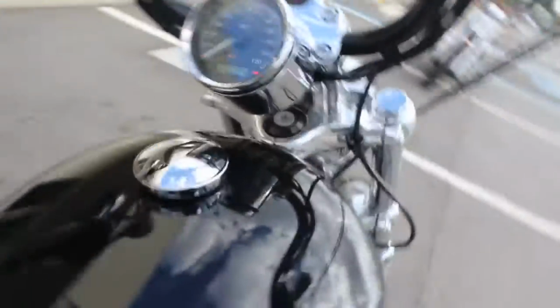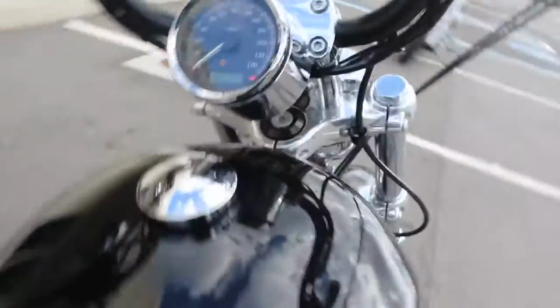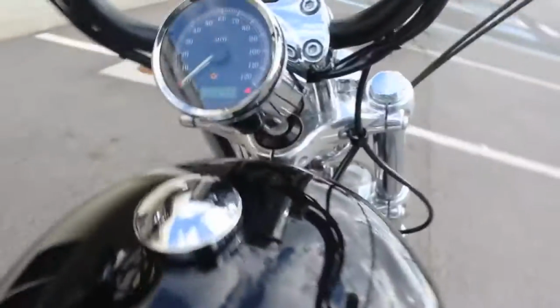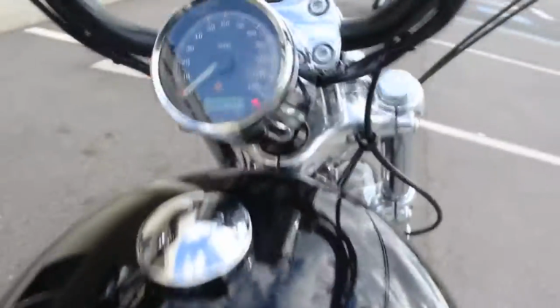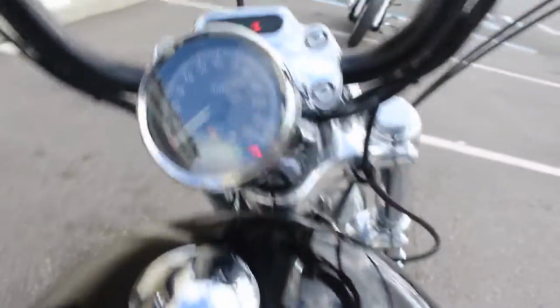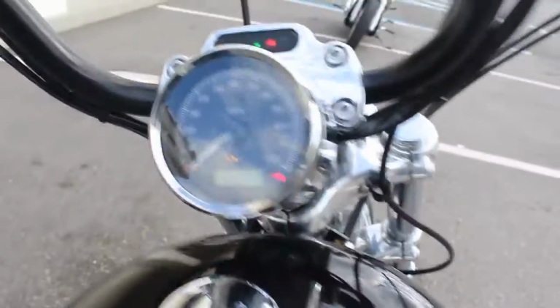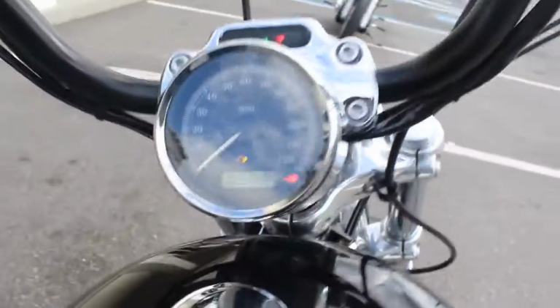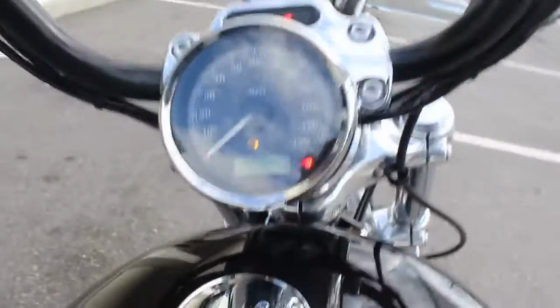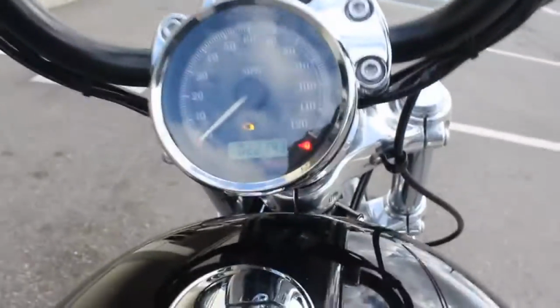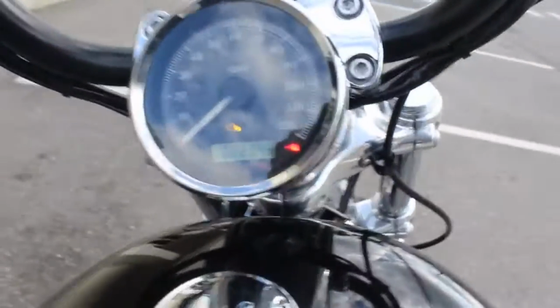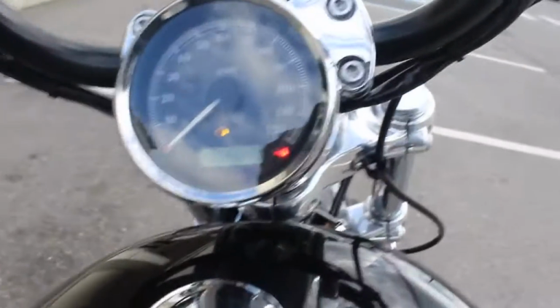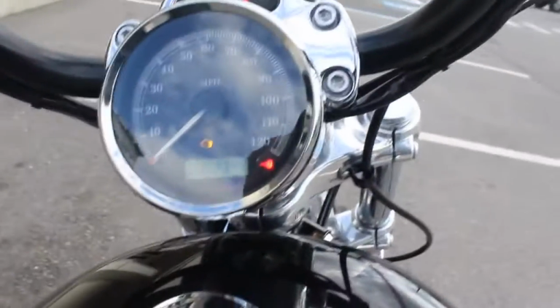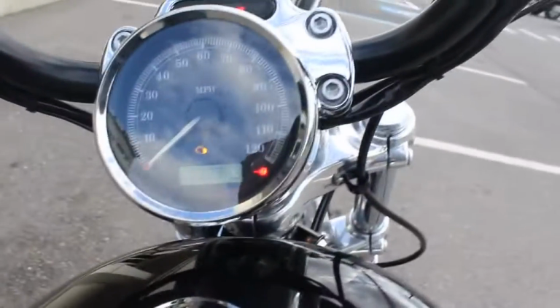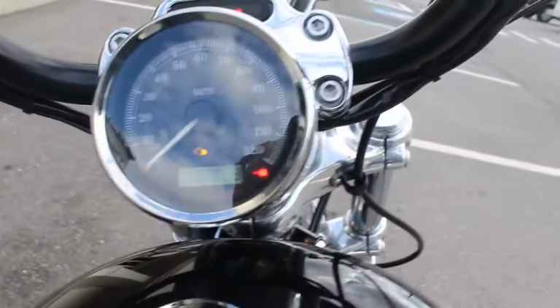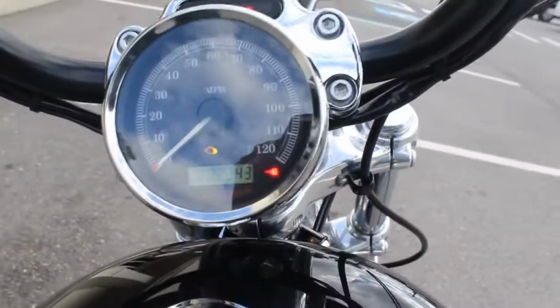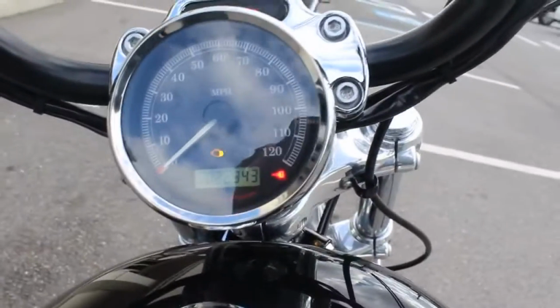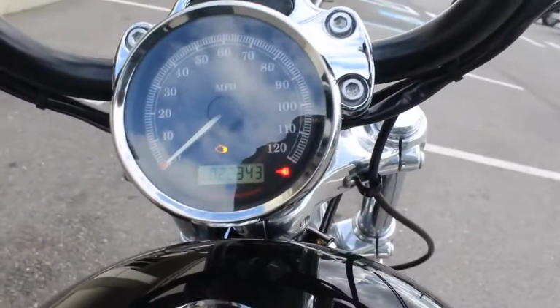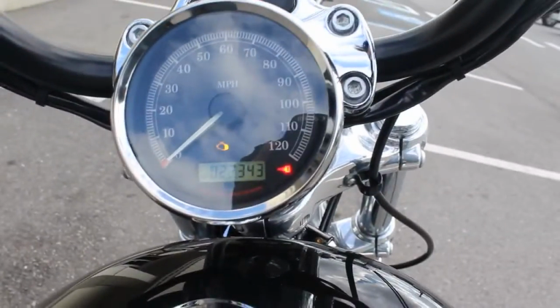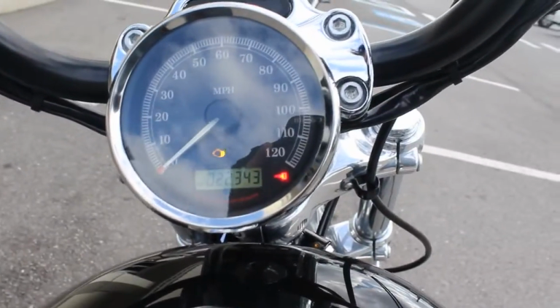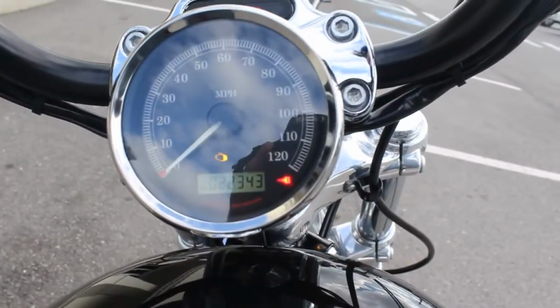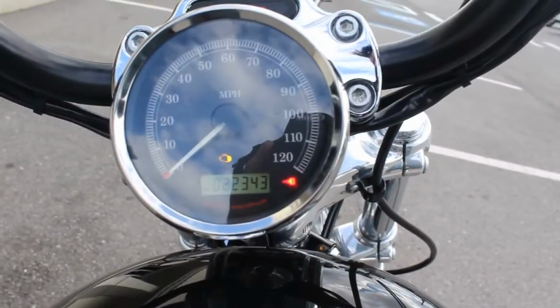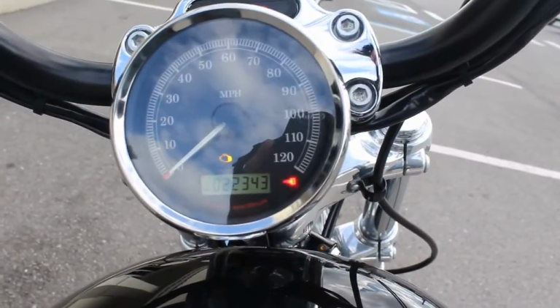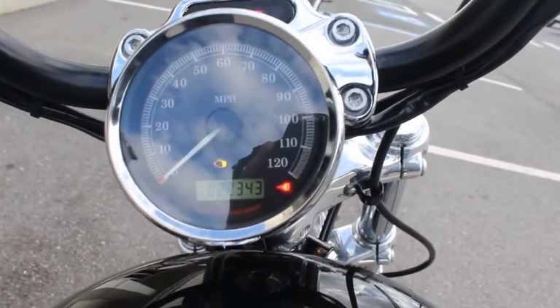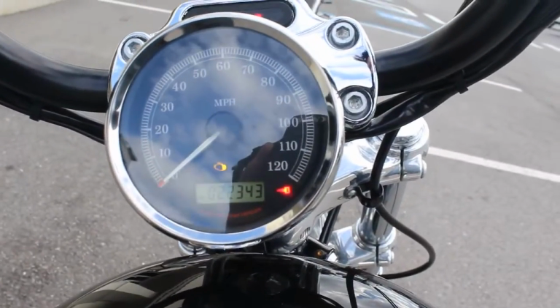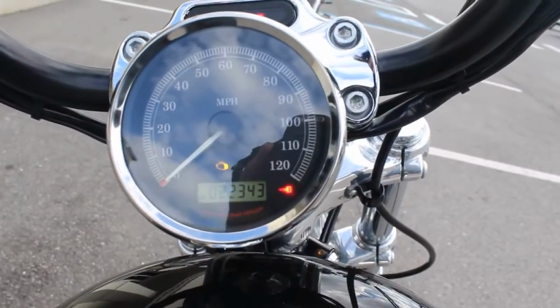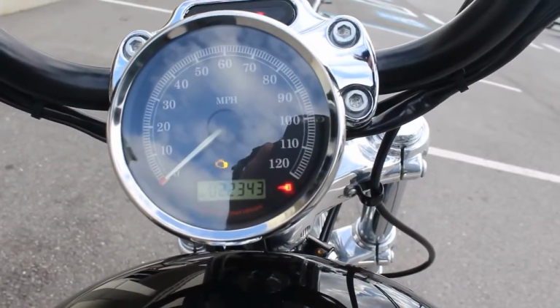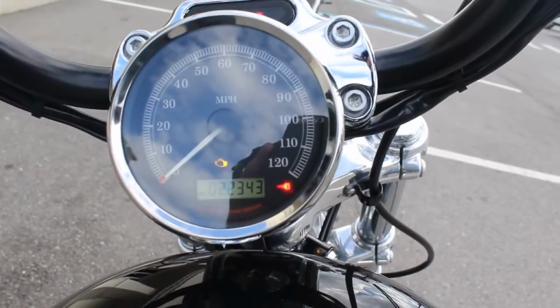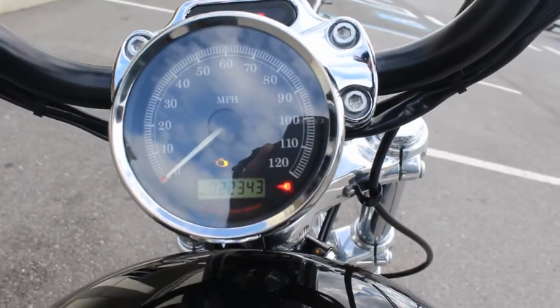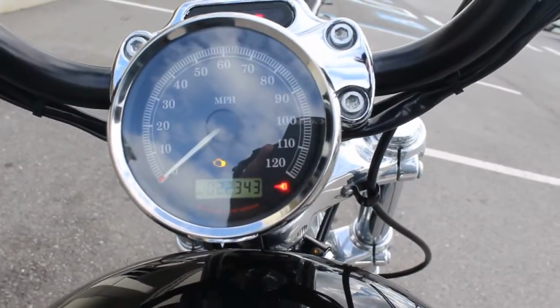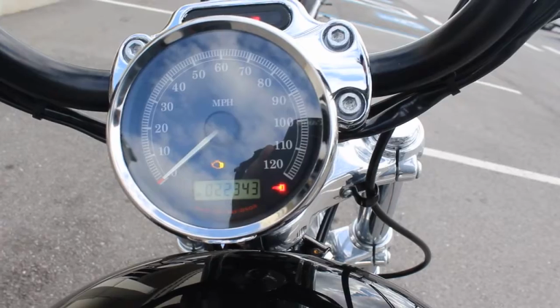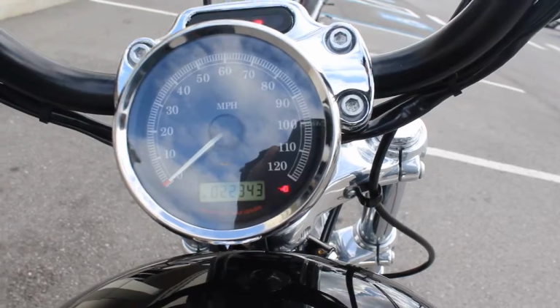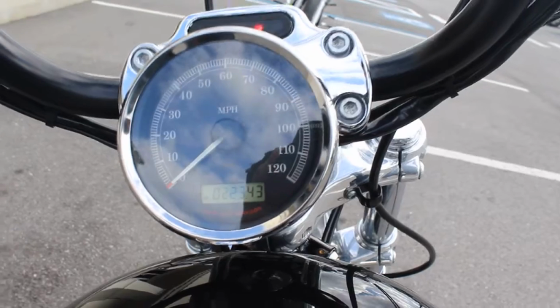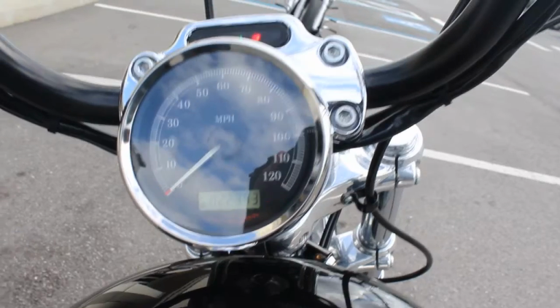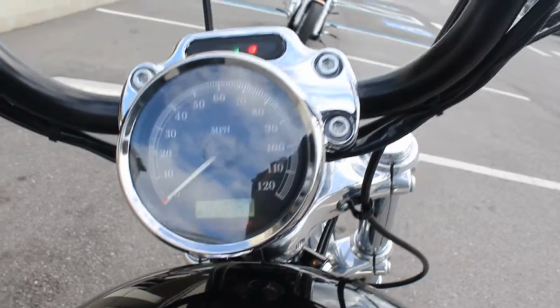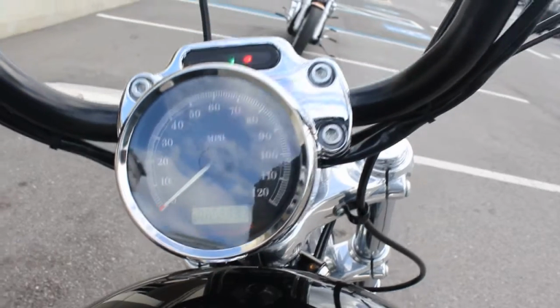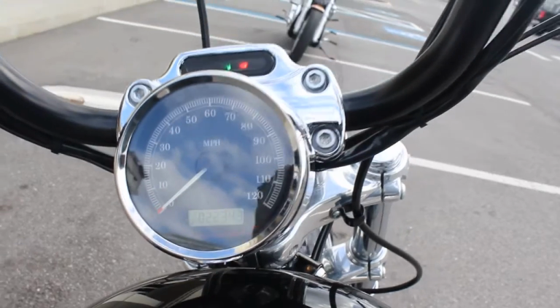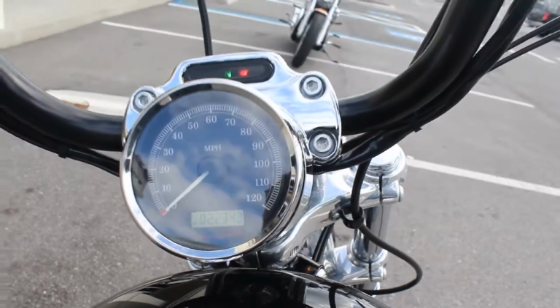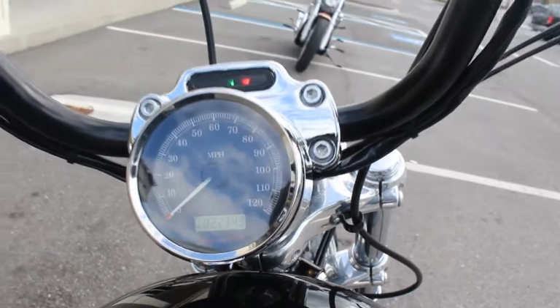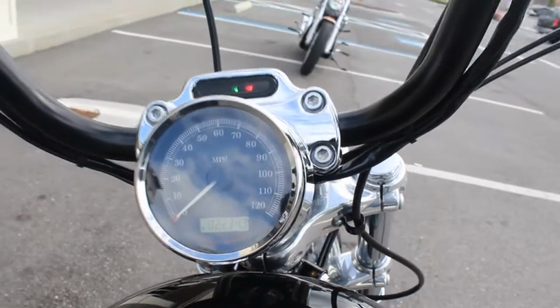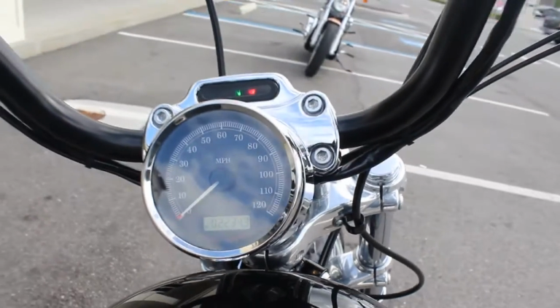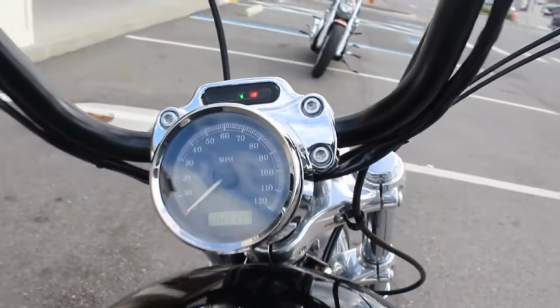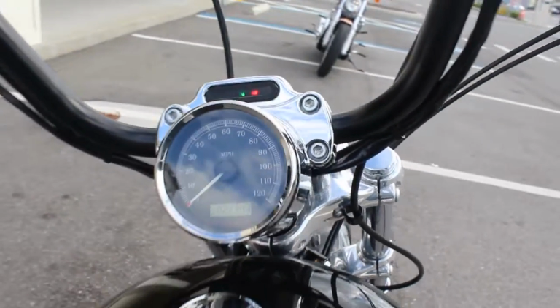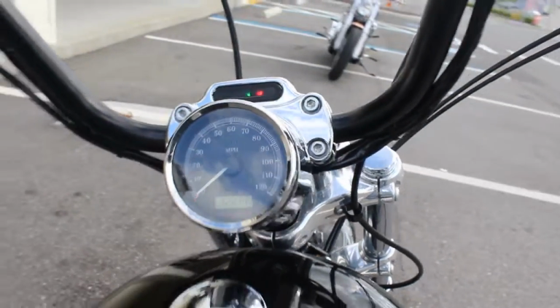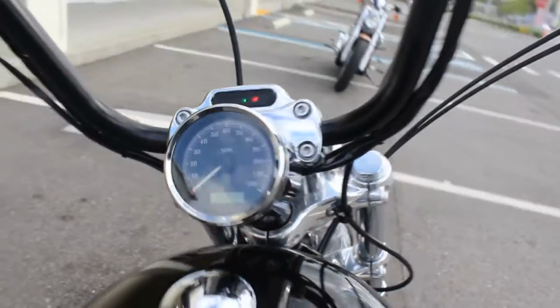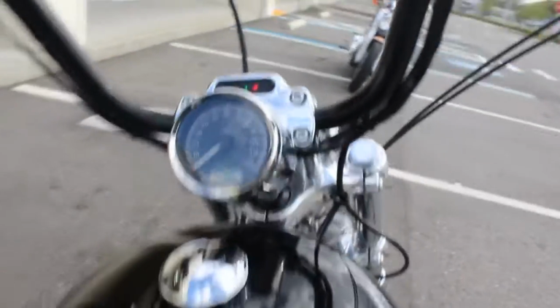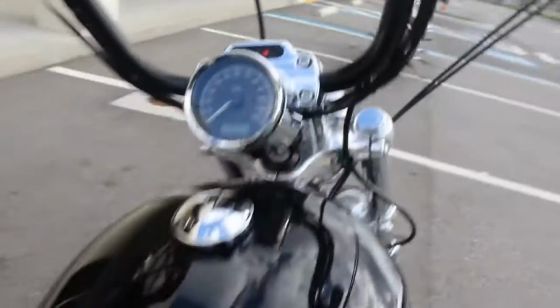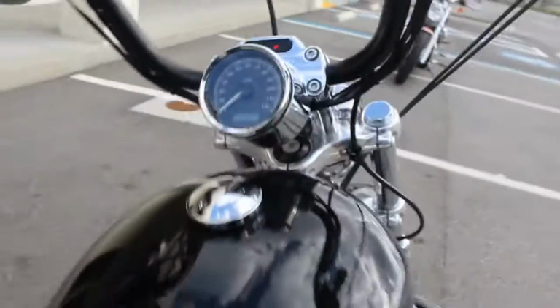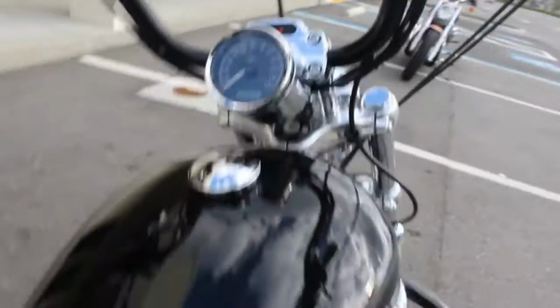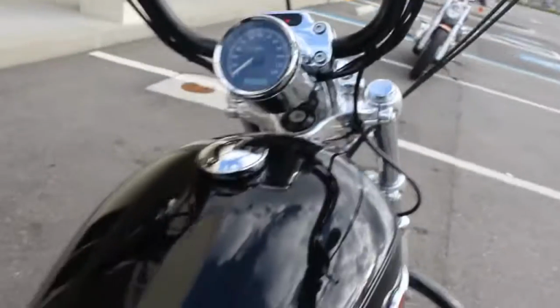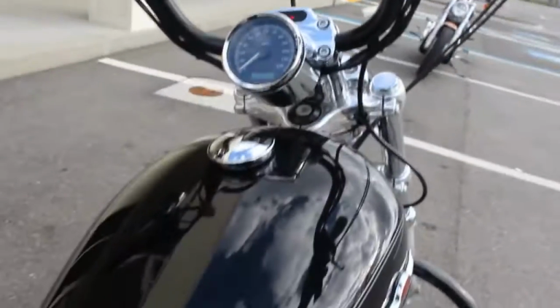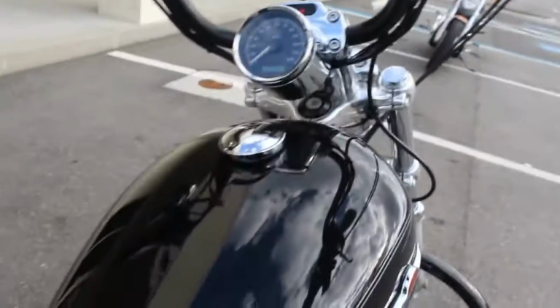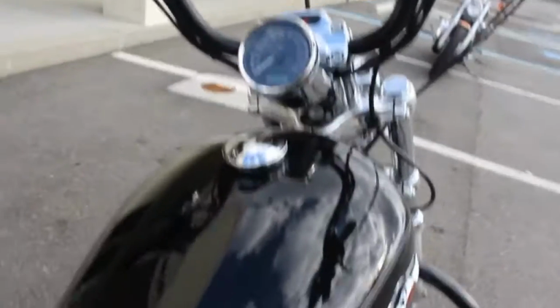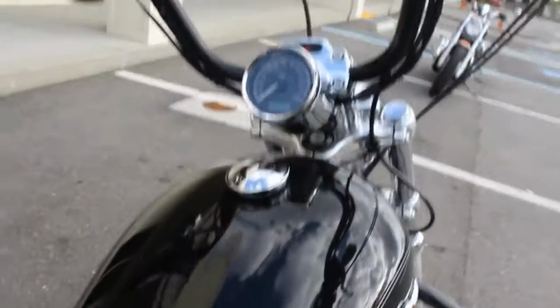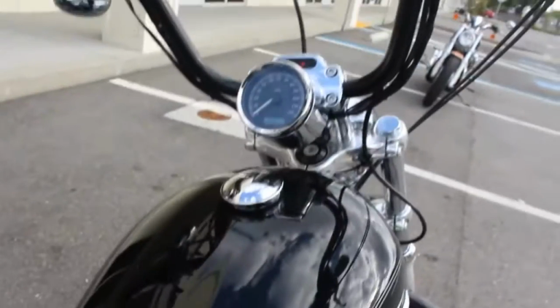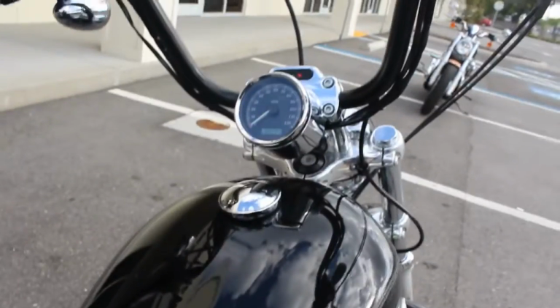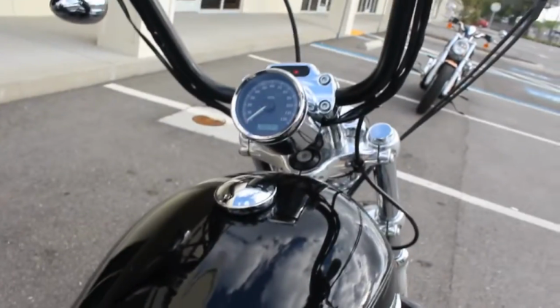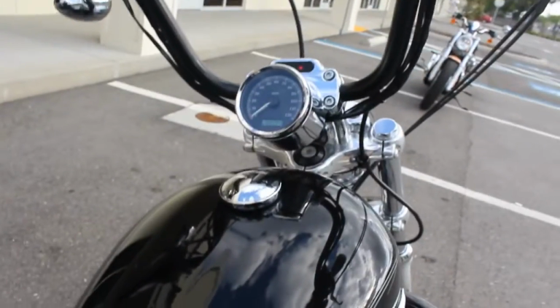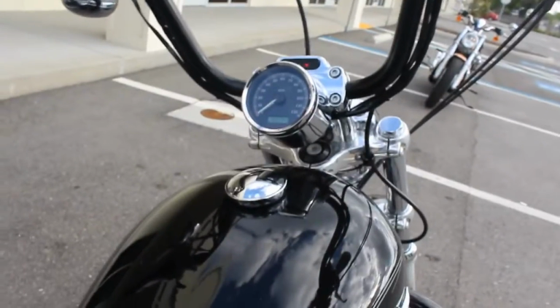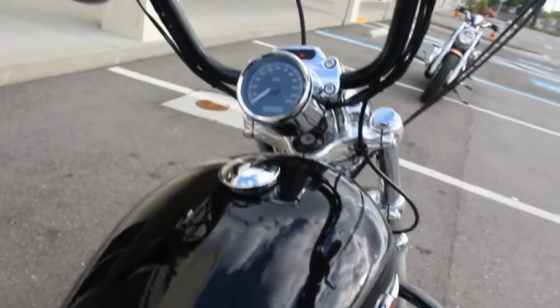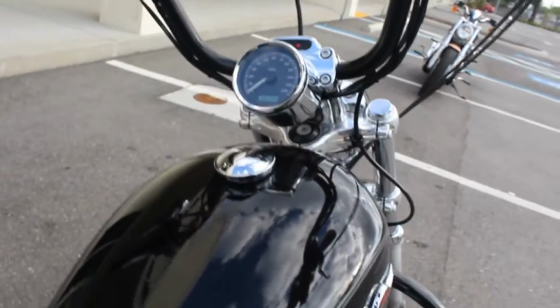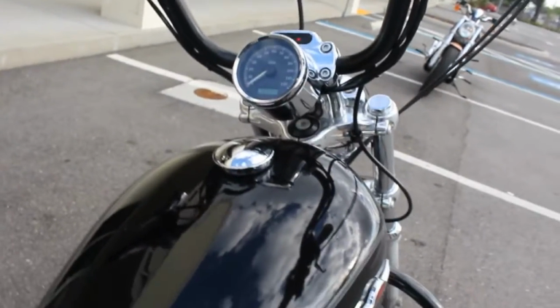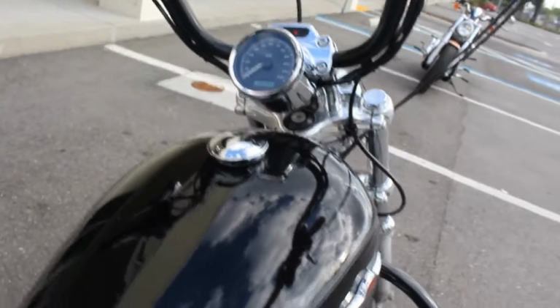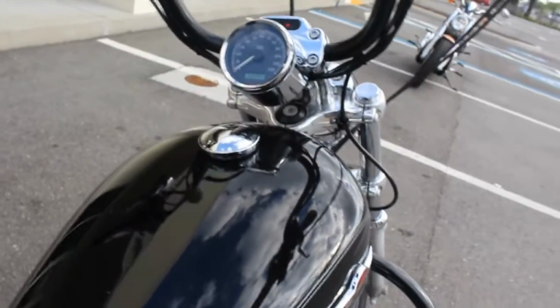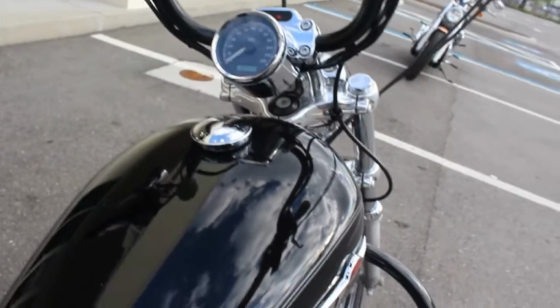This bike has 22,300 miles. I'll go ahead and start it up.